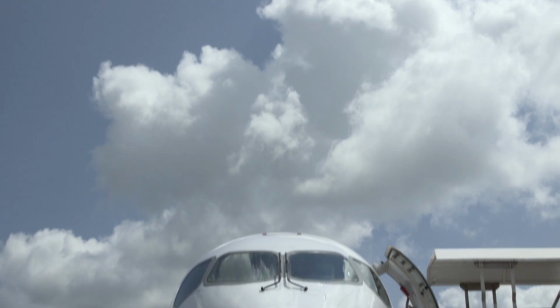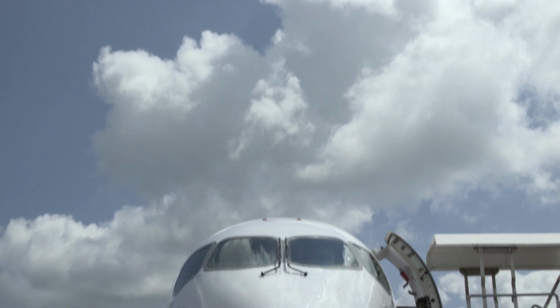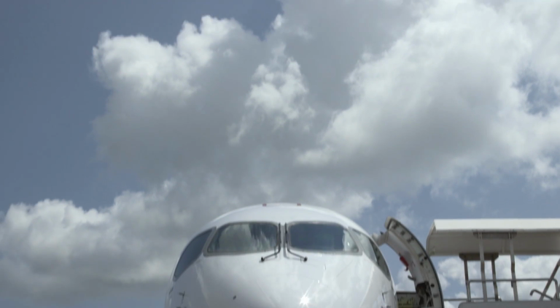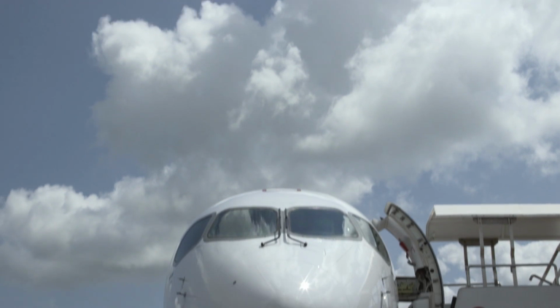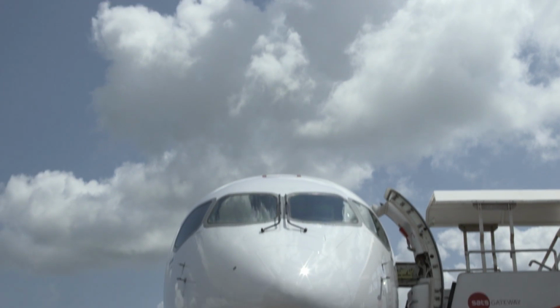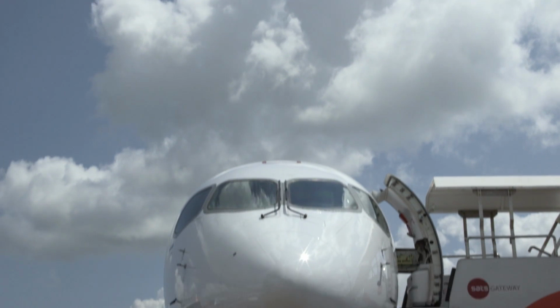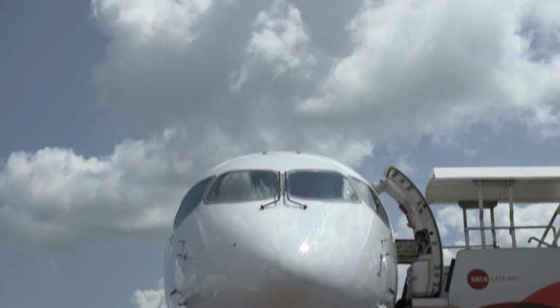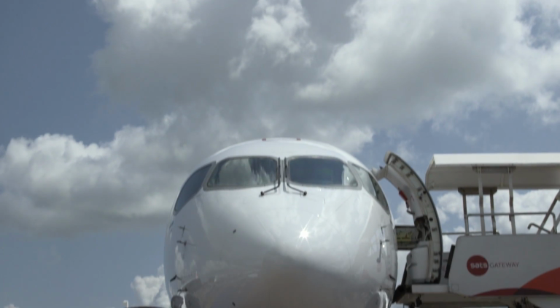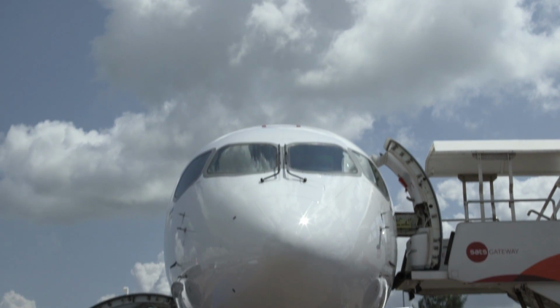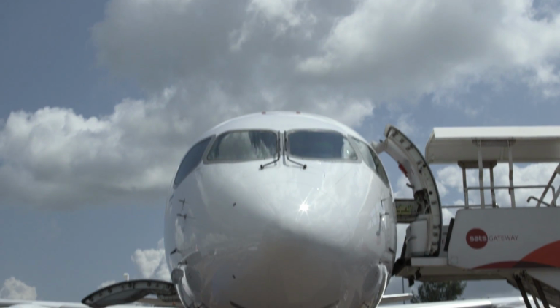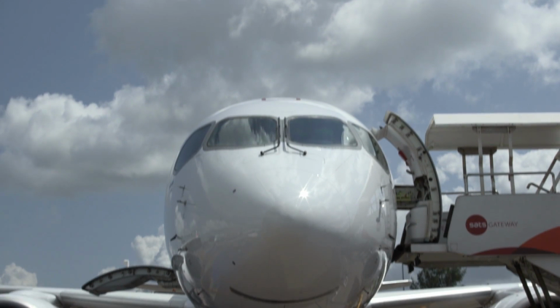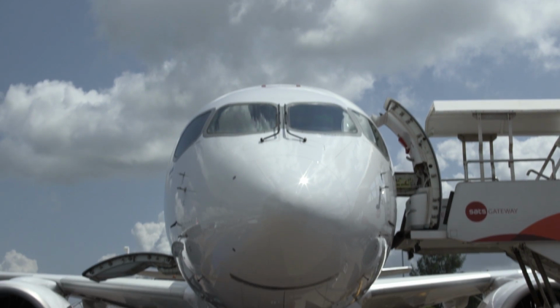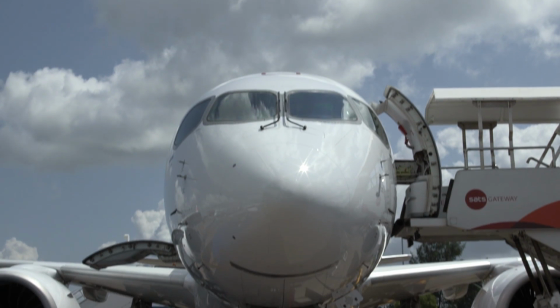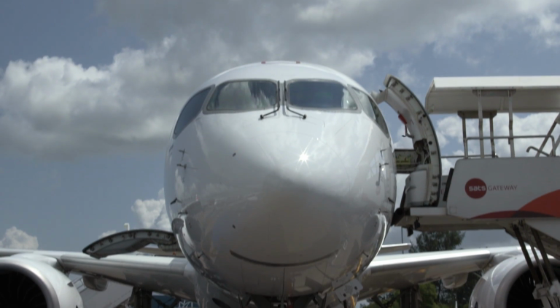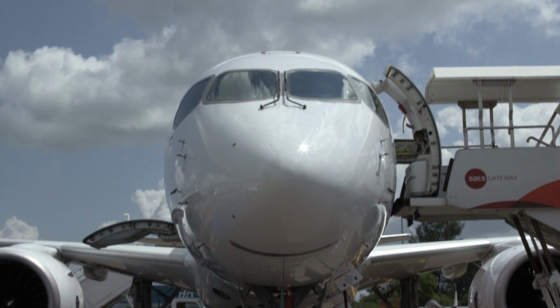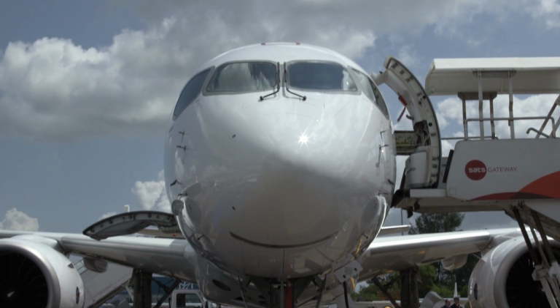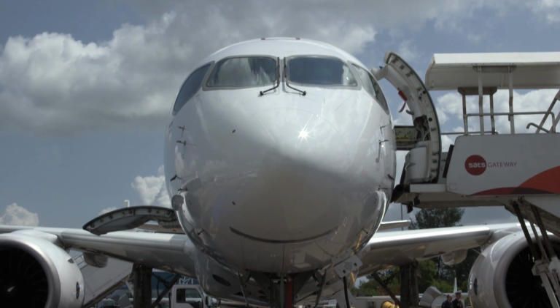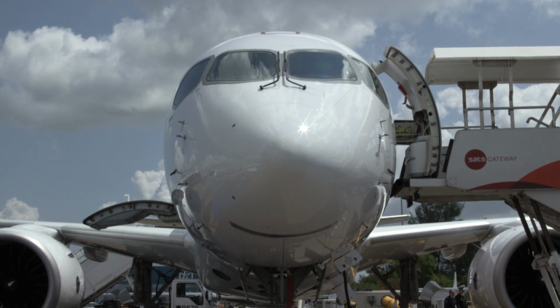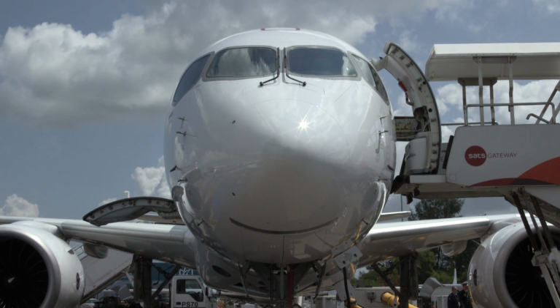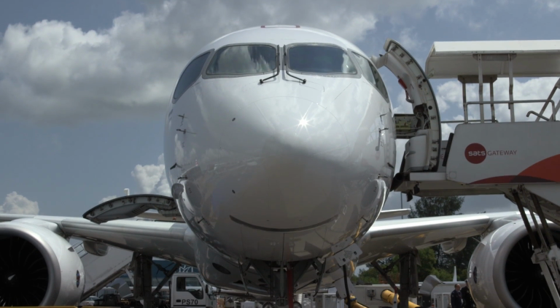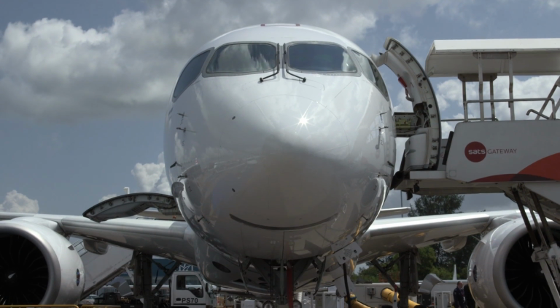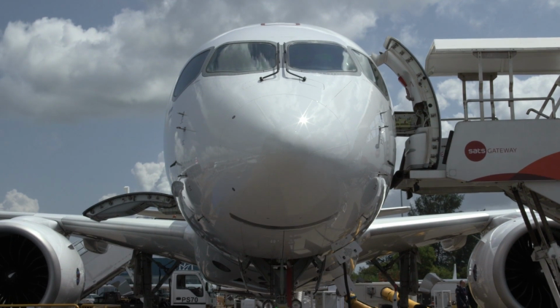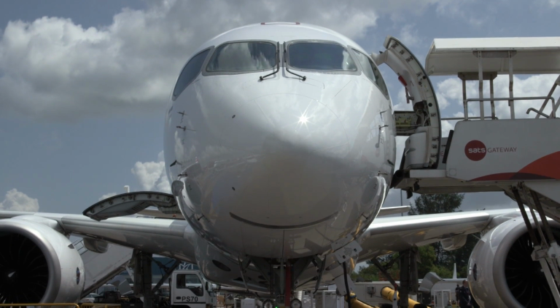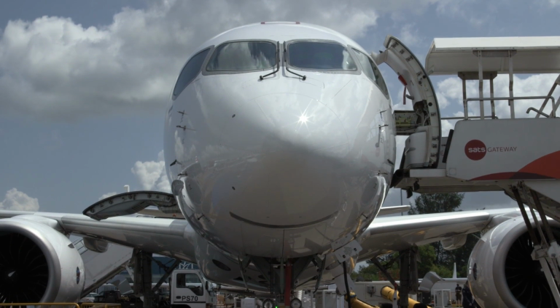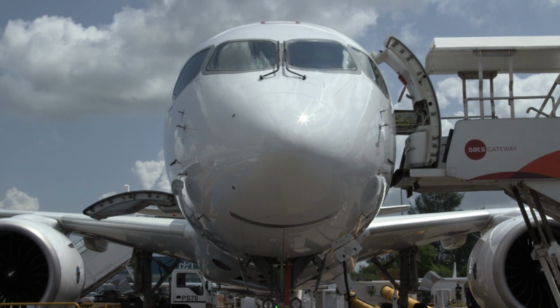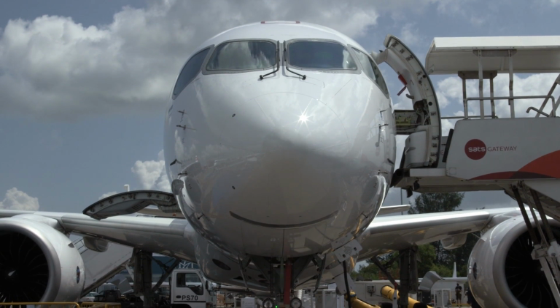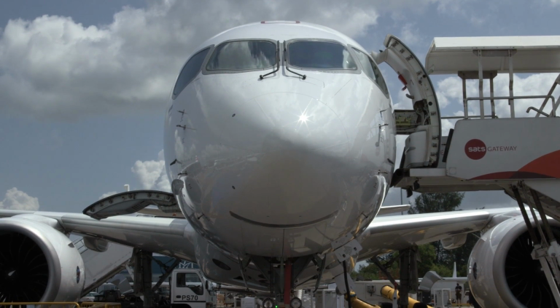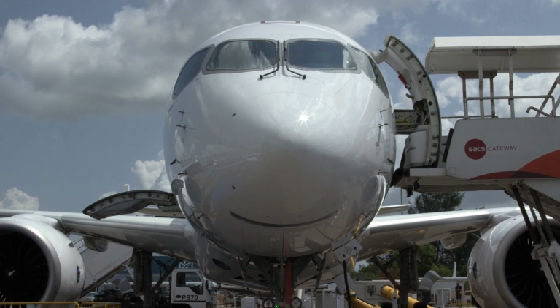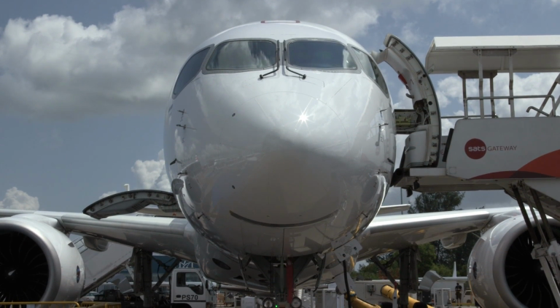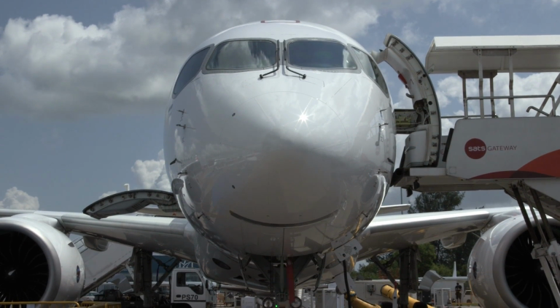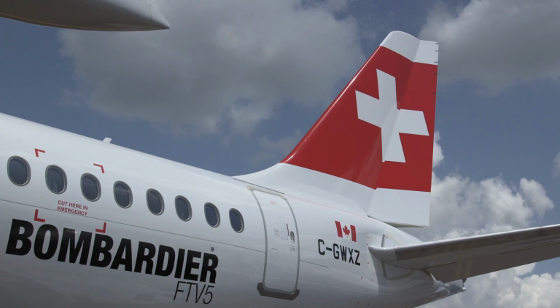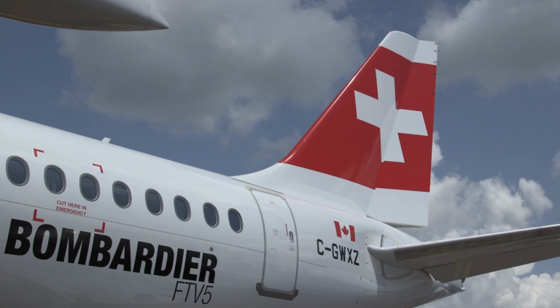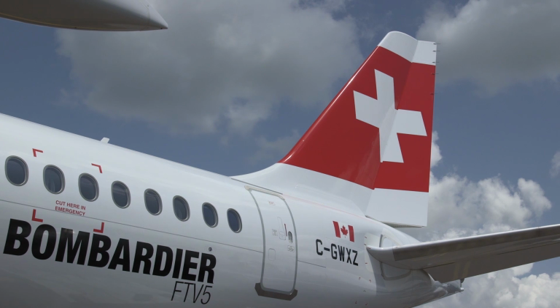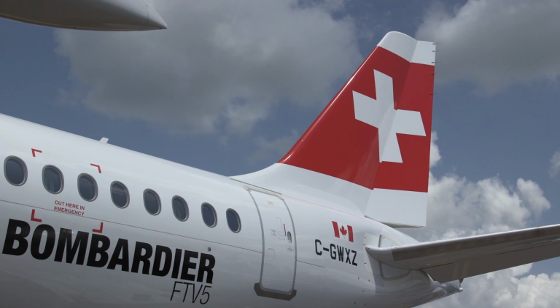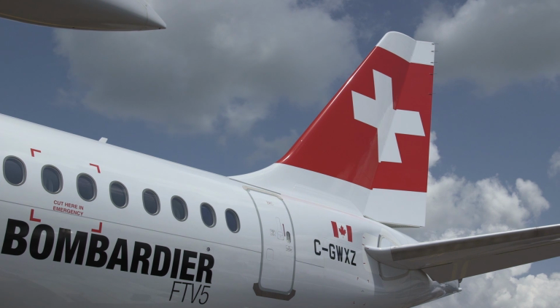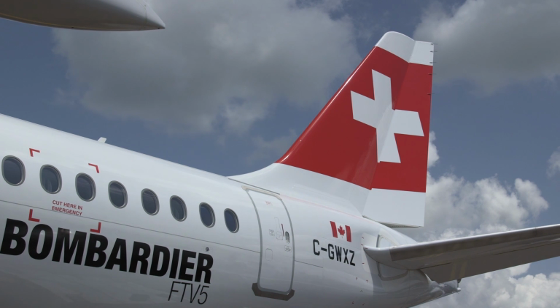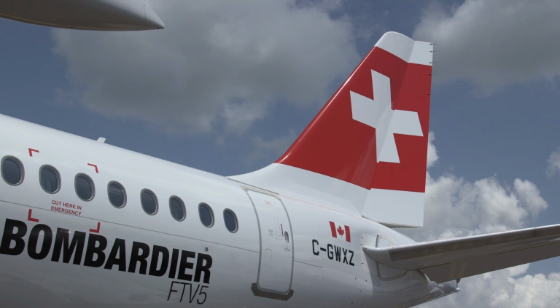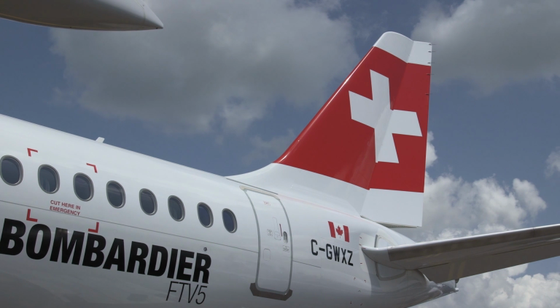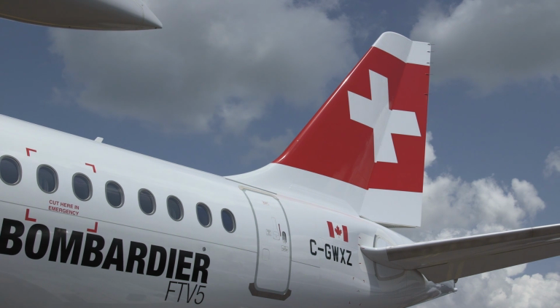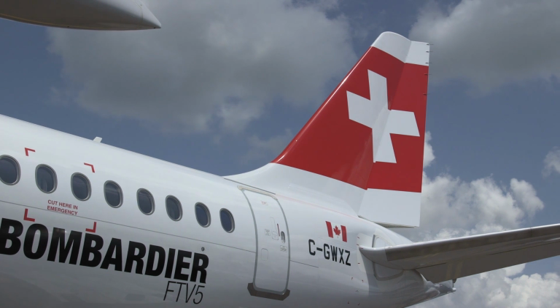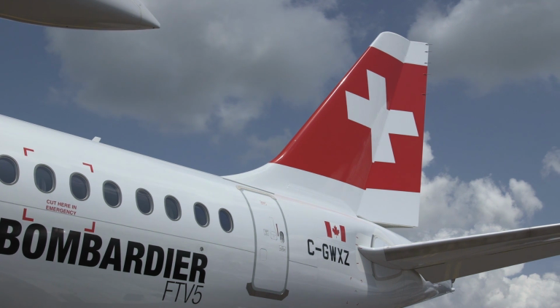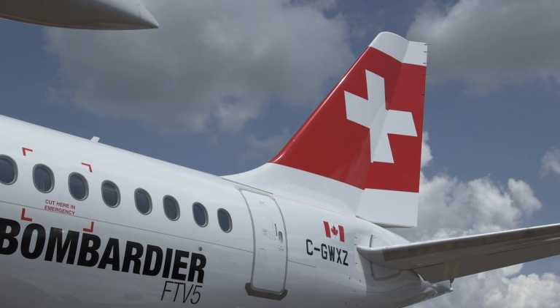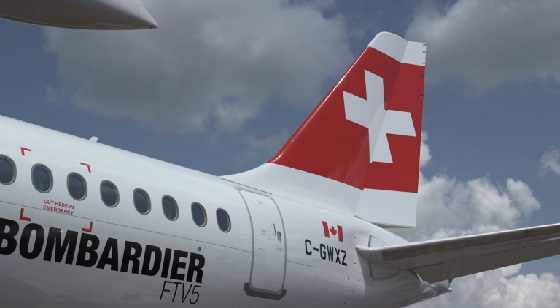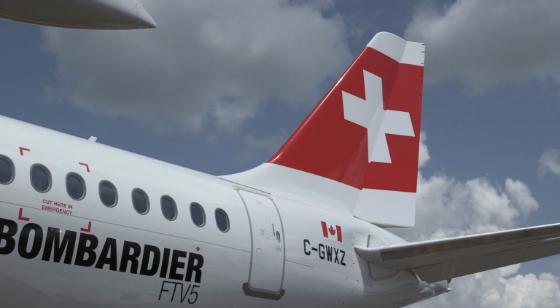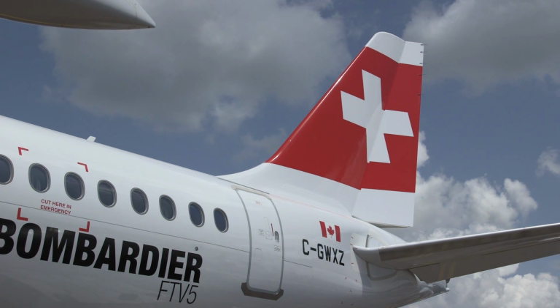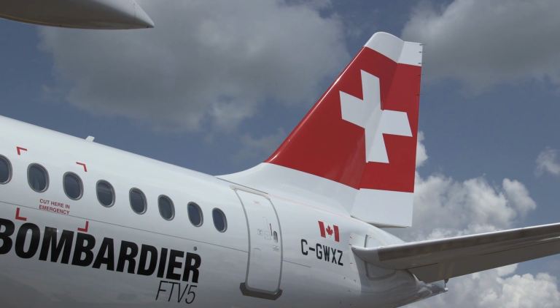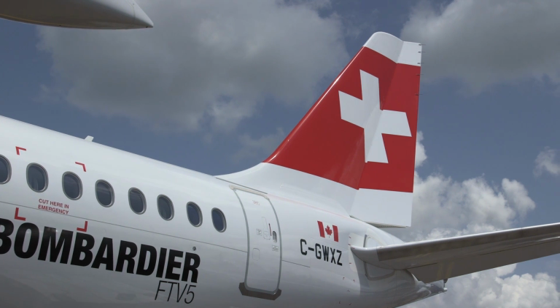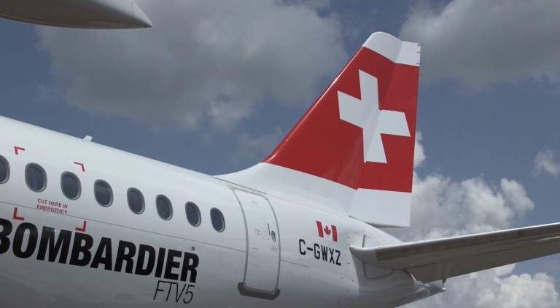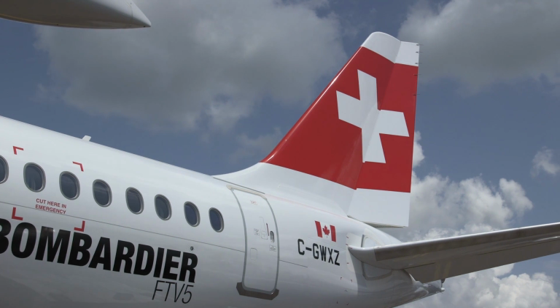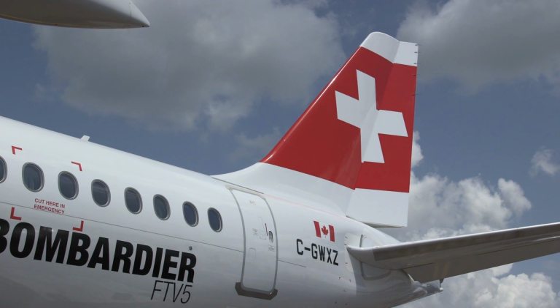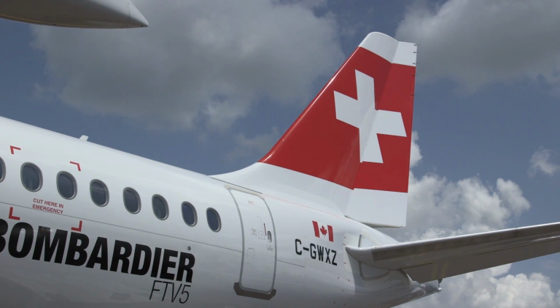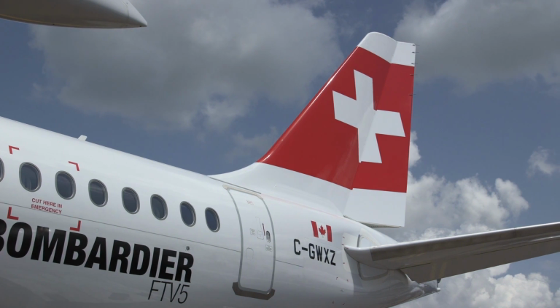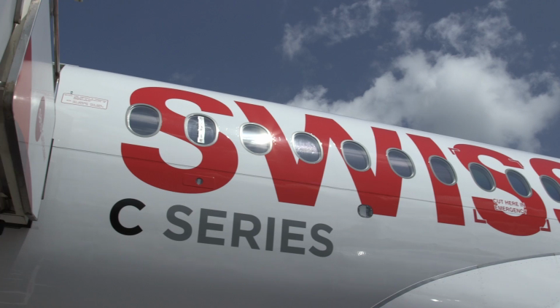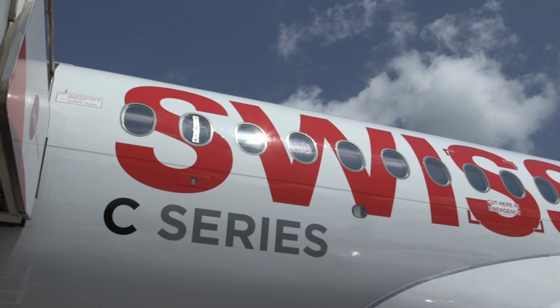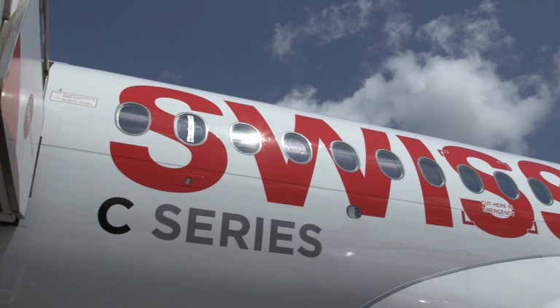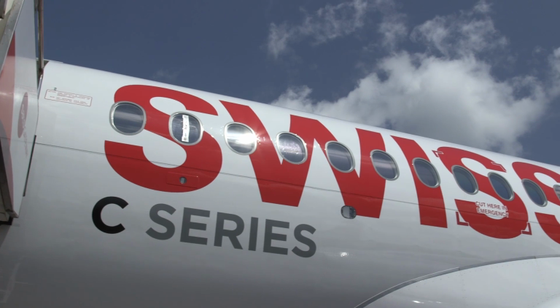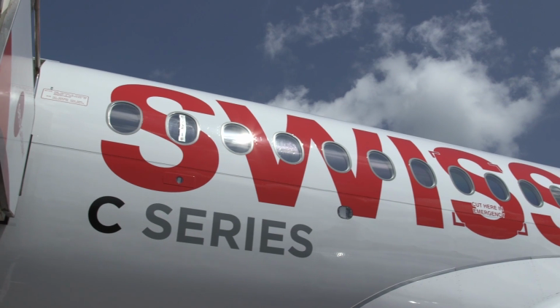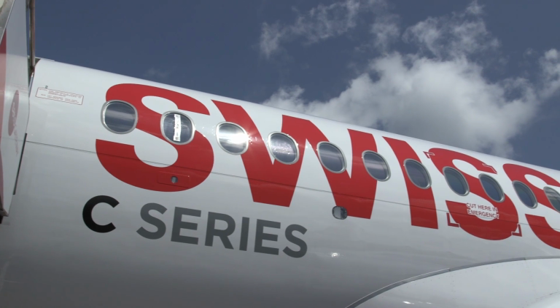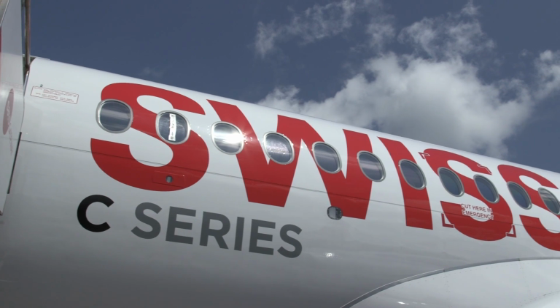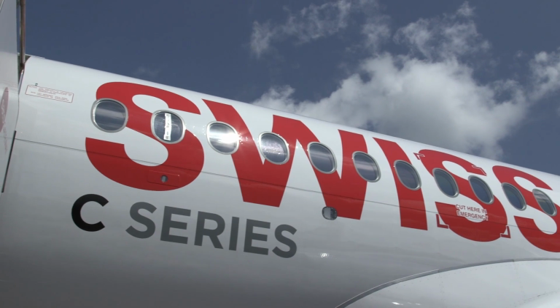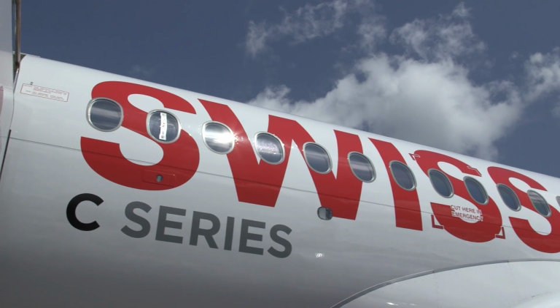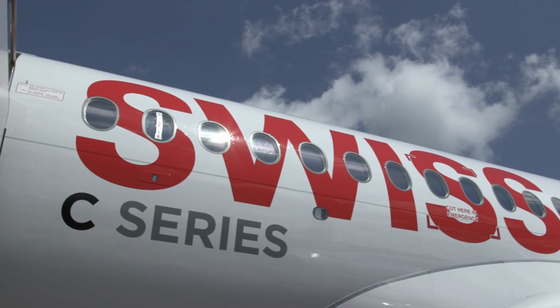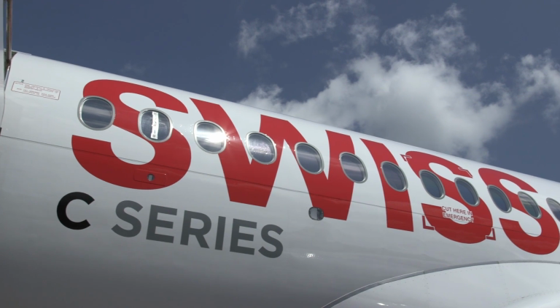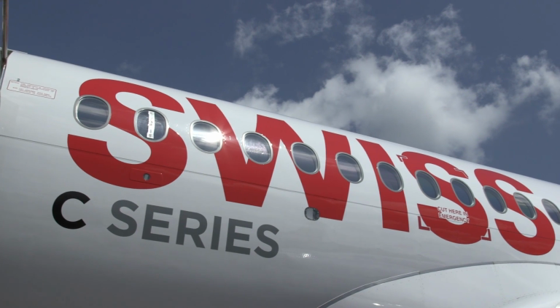Swiss International Airlines is set to become the launch operator for Bombardier's new C-Series narrowbody by the end of June 2016.